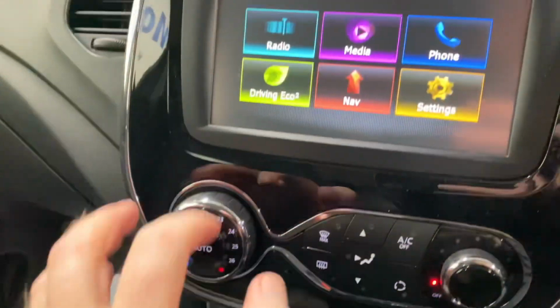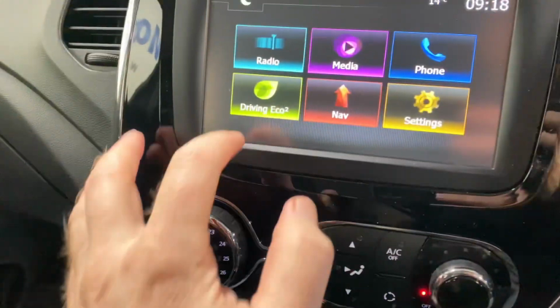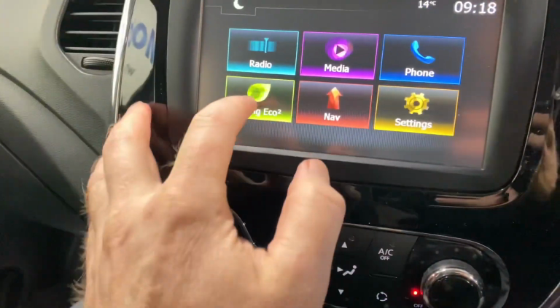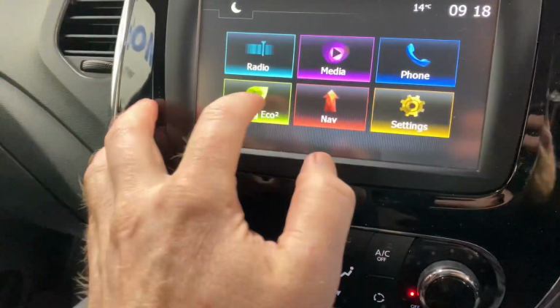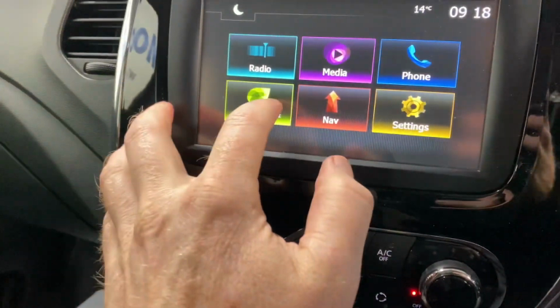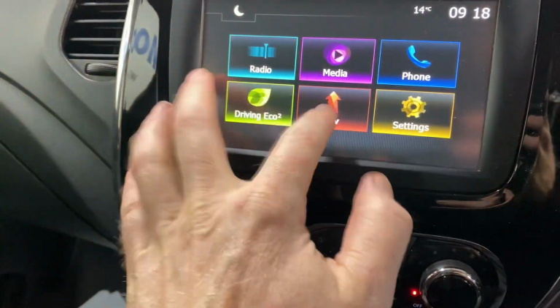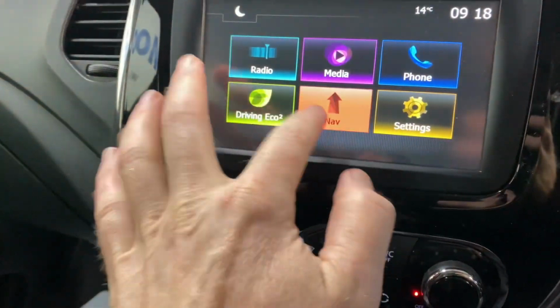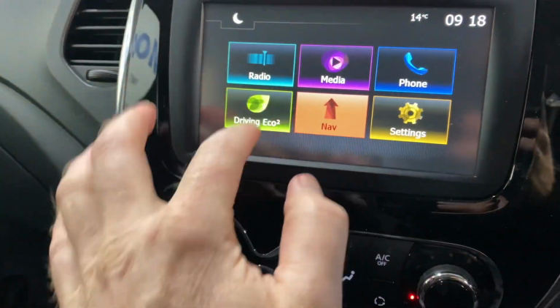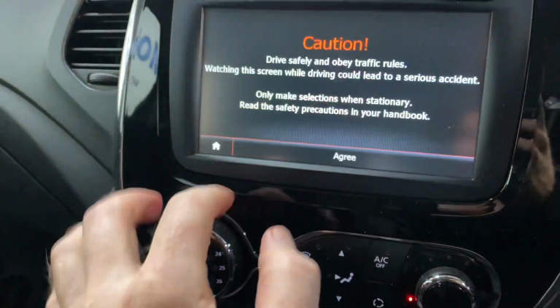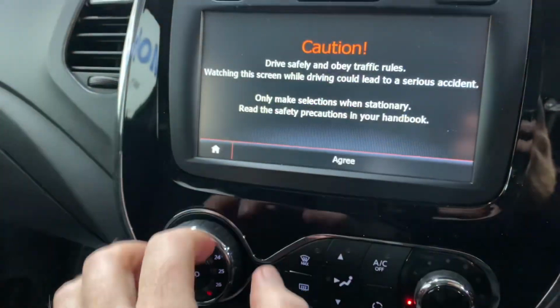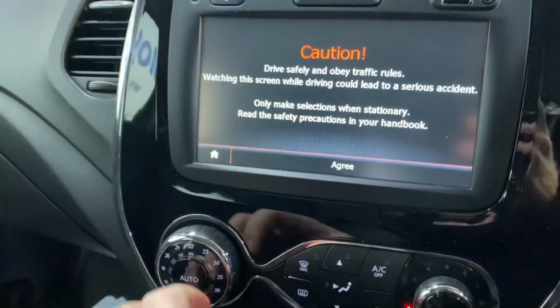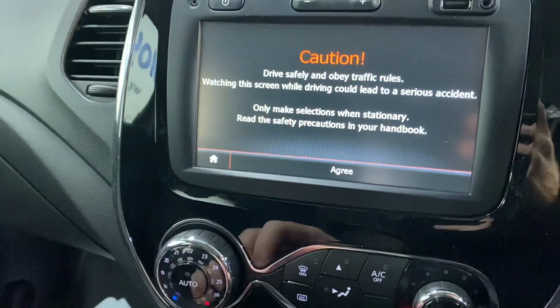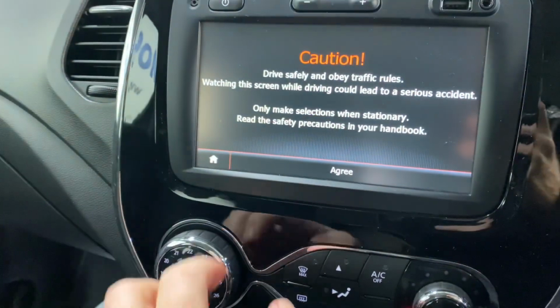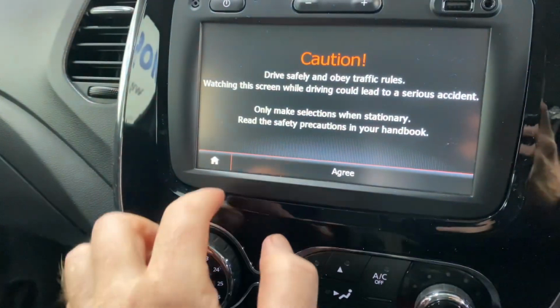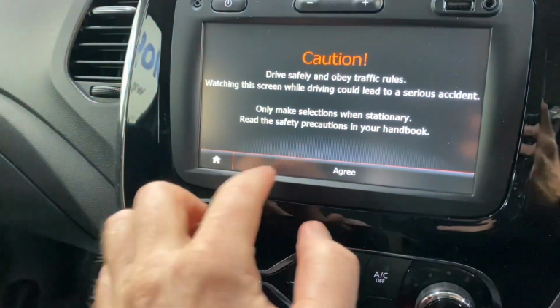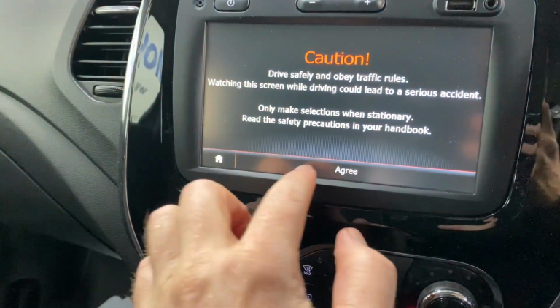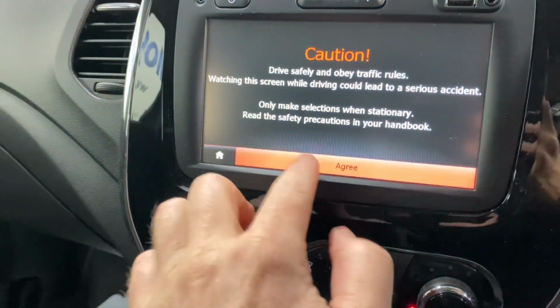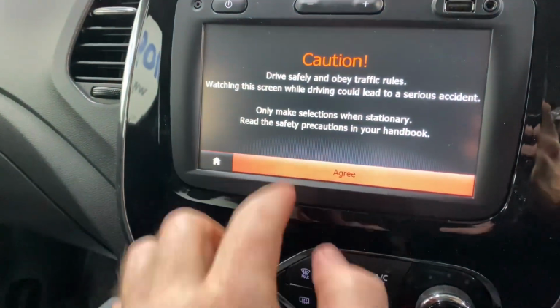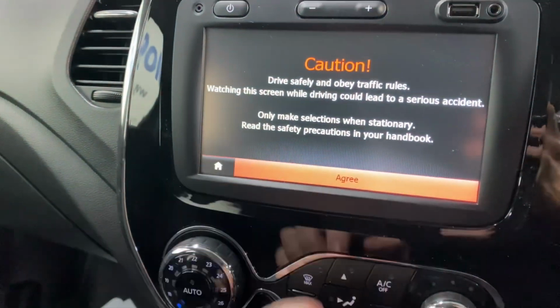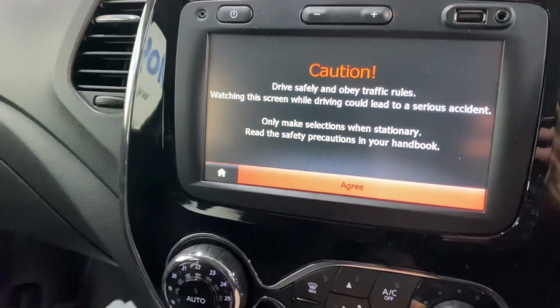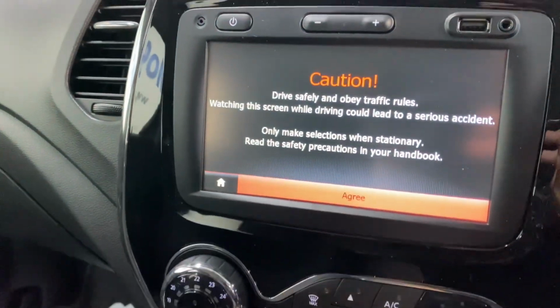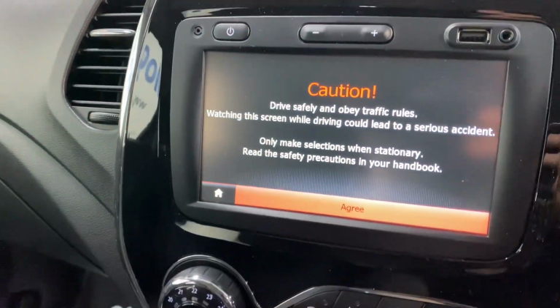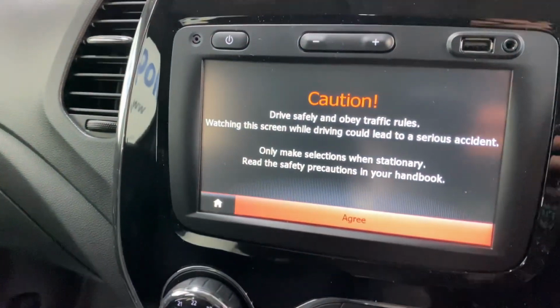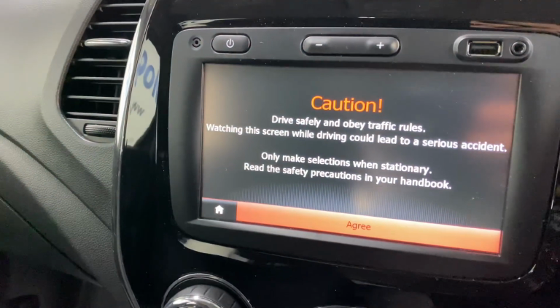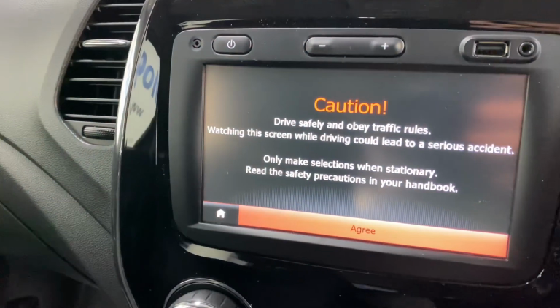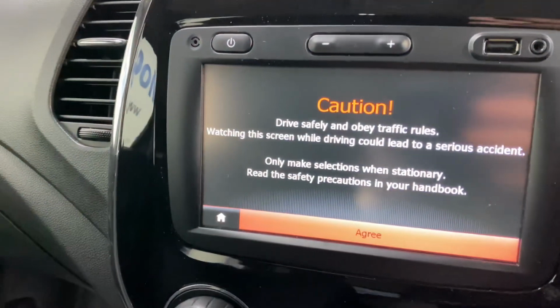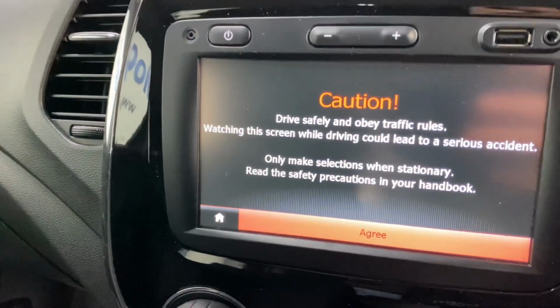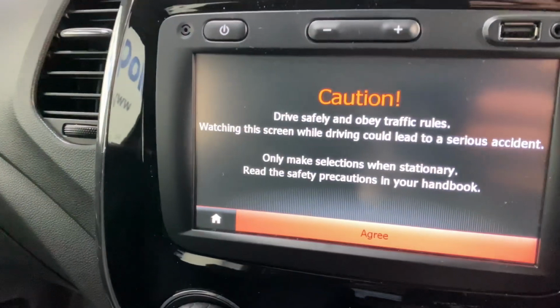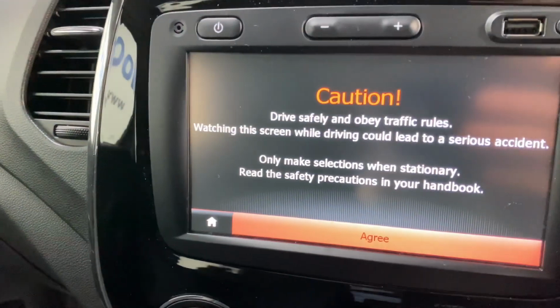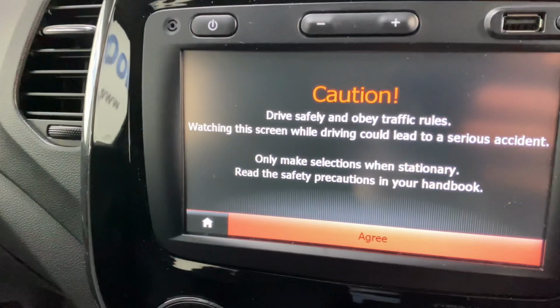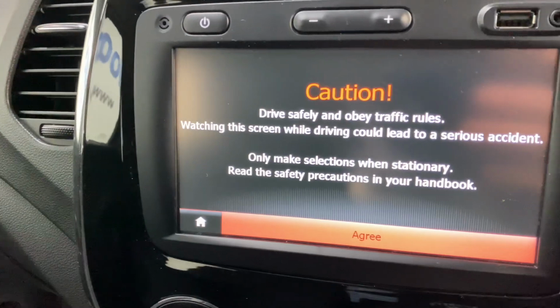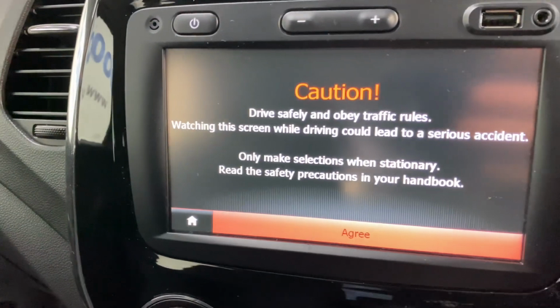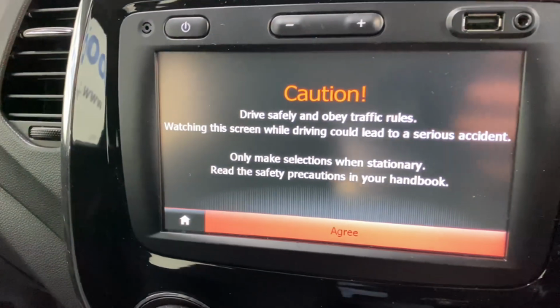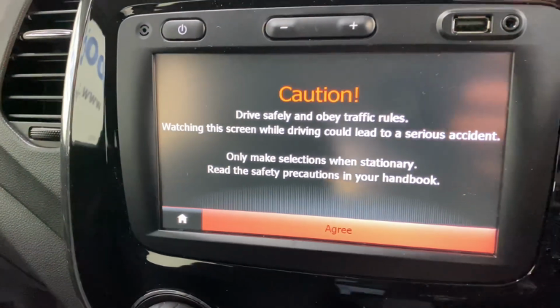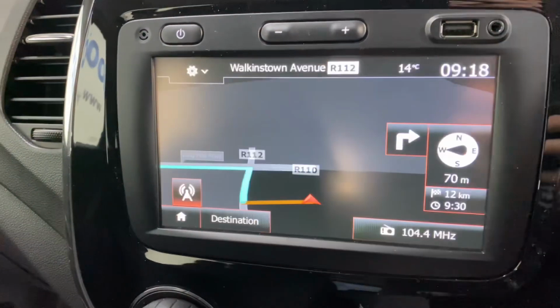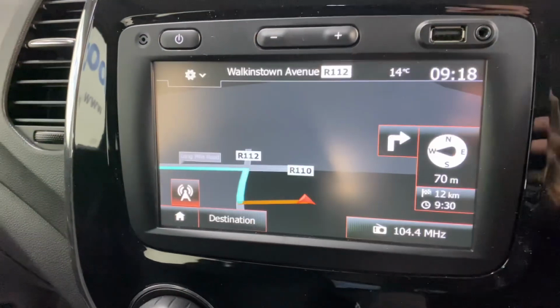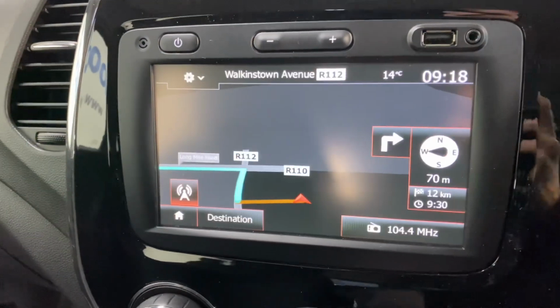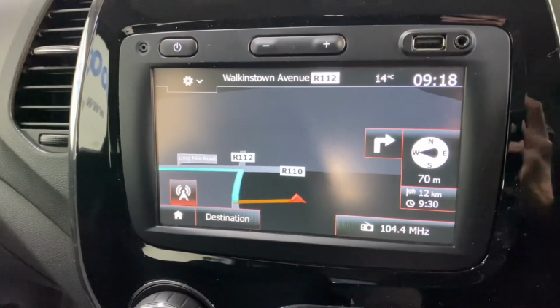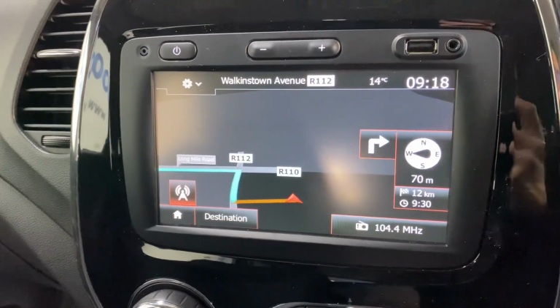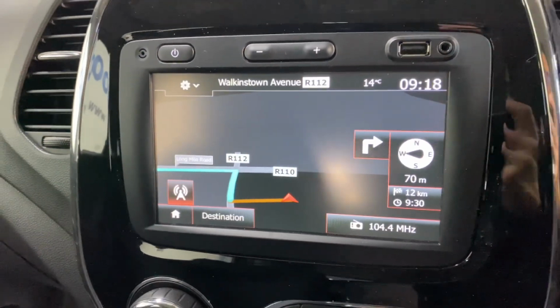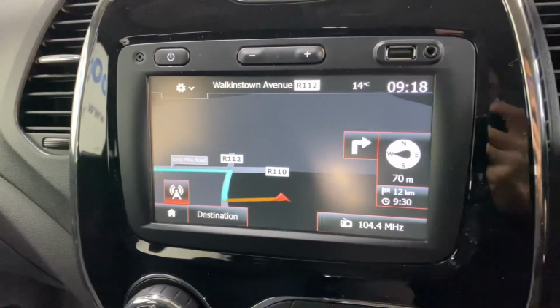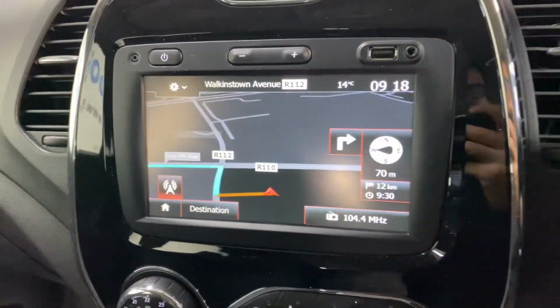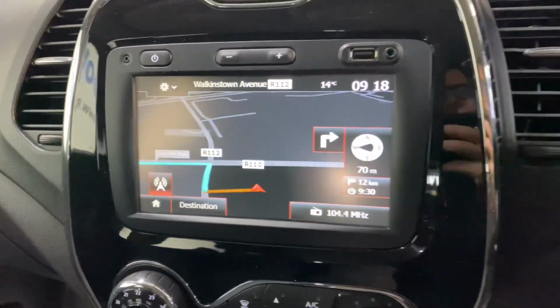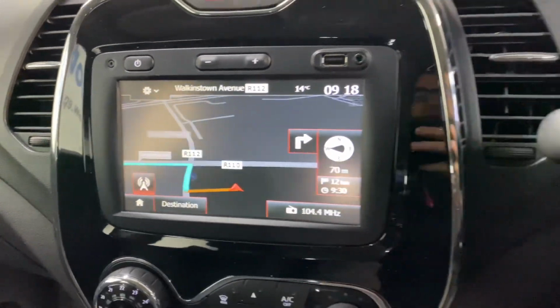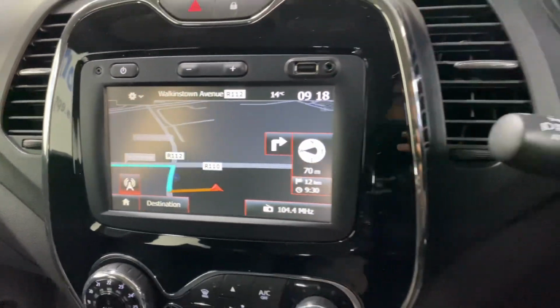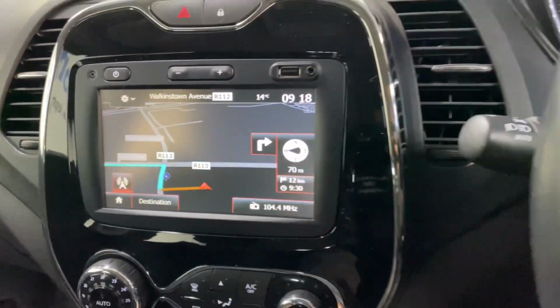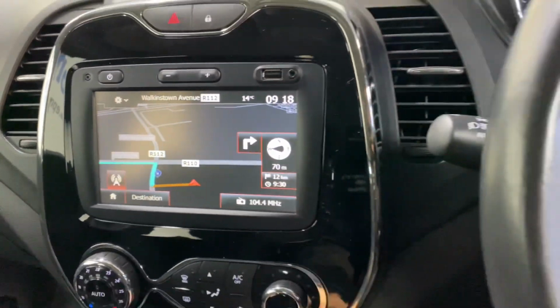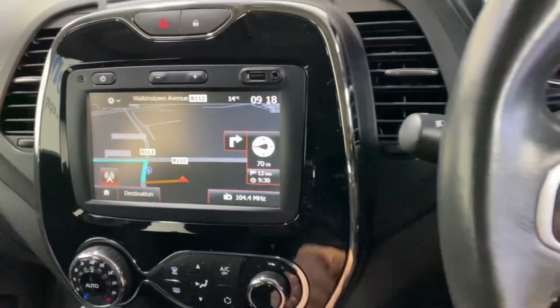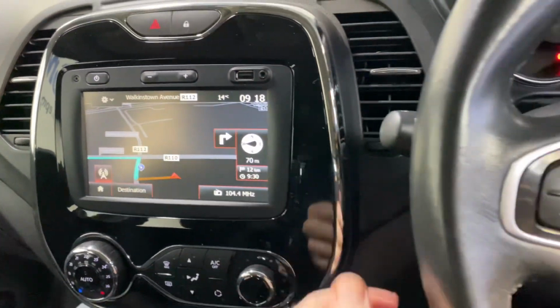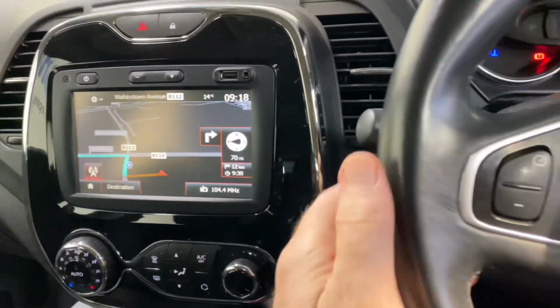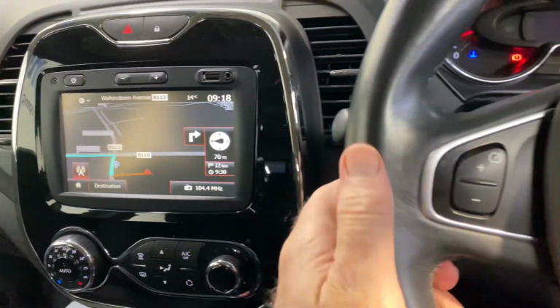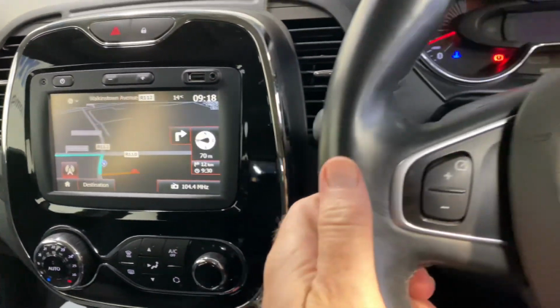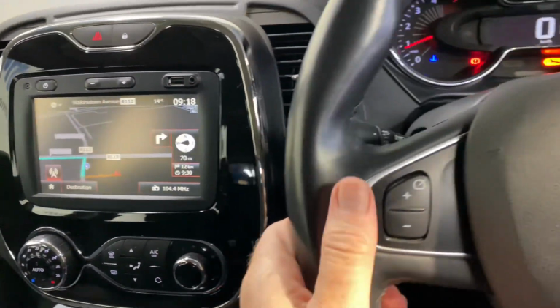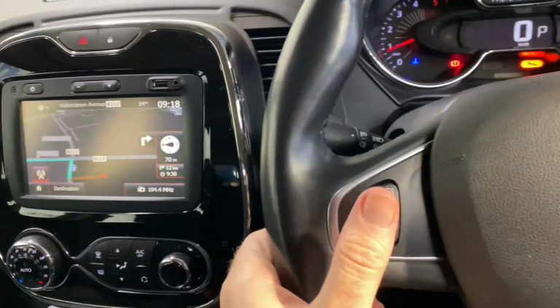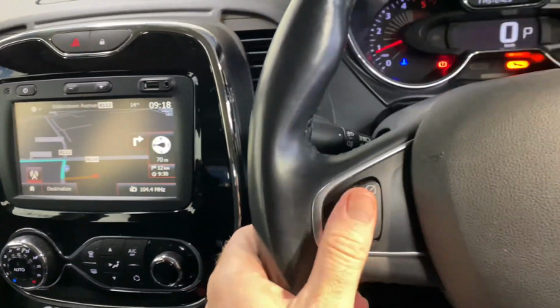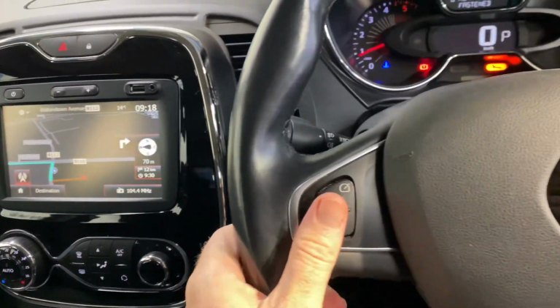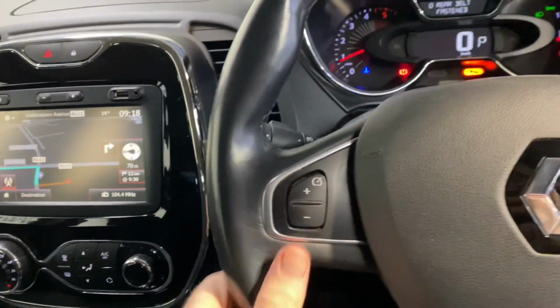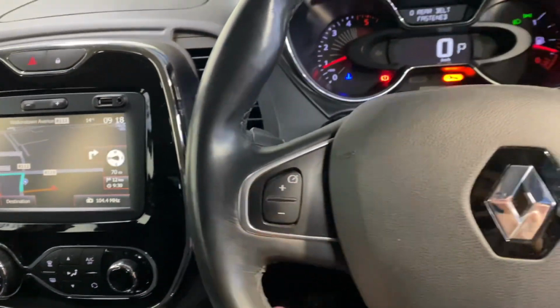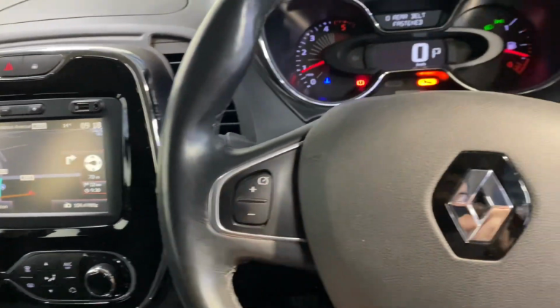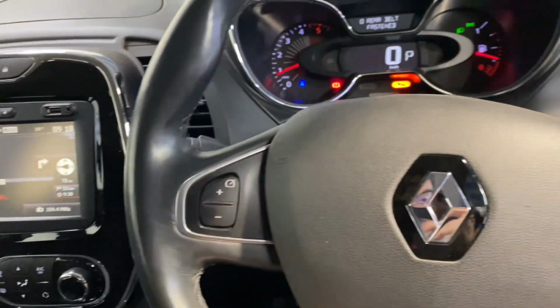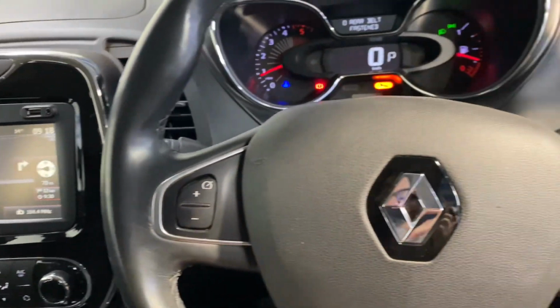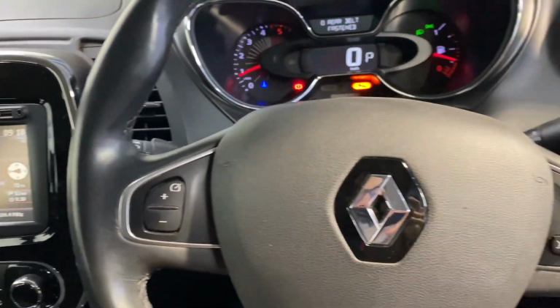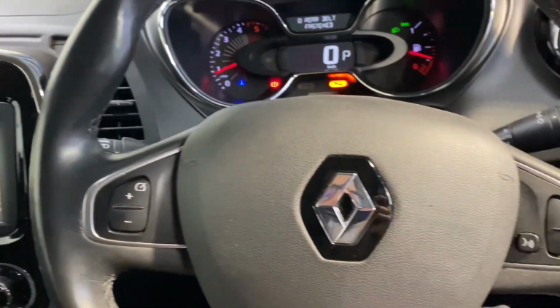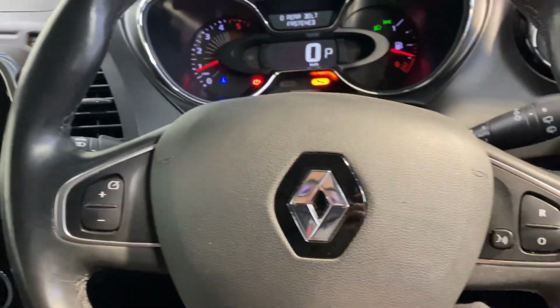There's keyless entry with push-button start. The touchscreen radio includes sat-nav and you also have Bluetooth on the leather steering wheel.